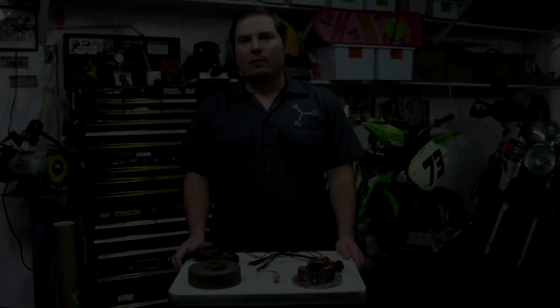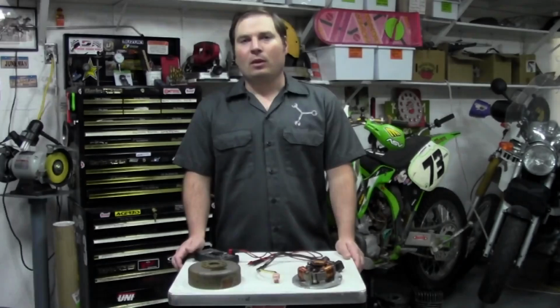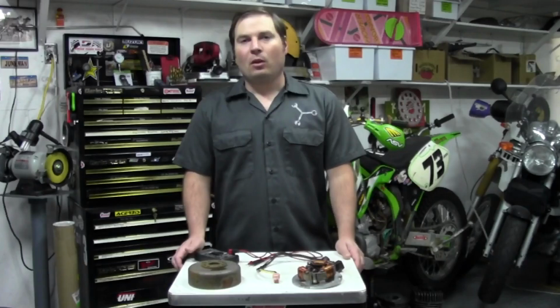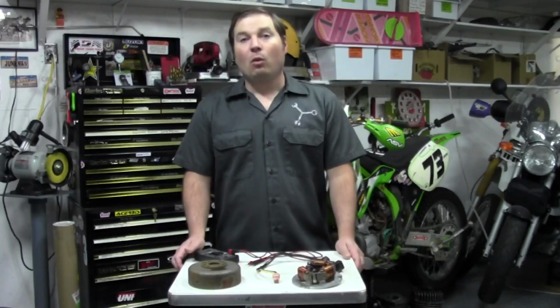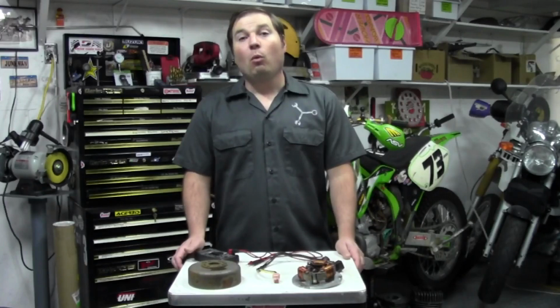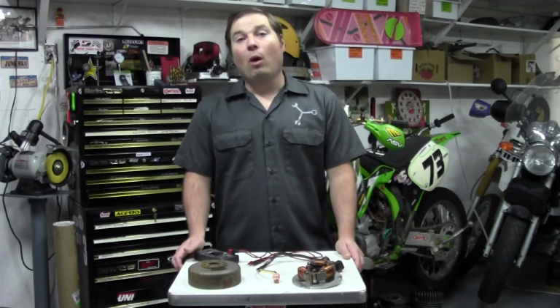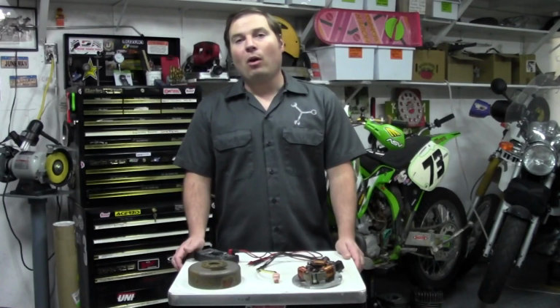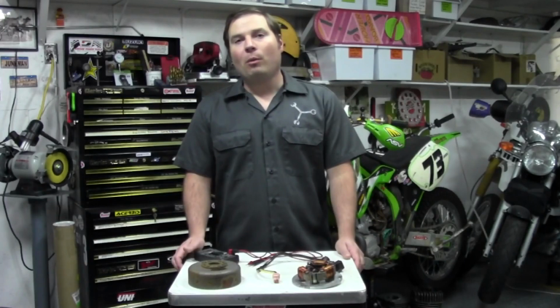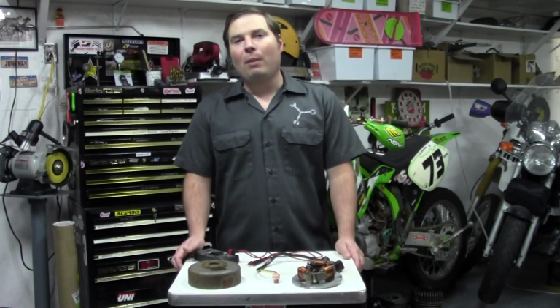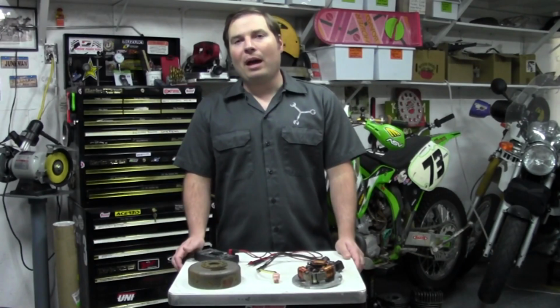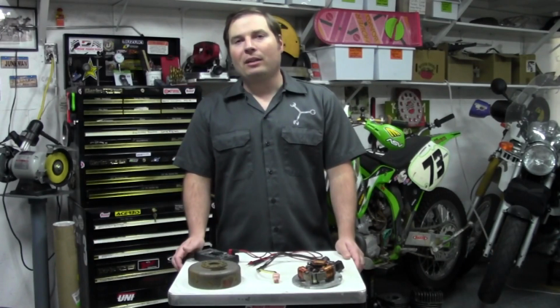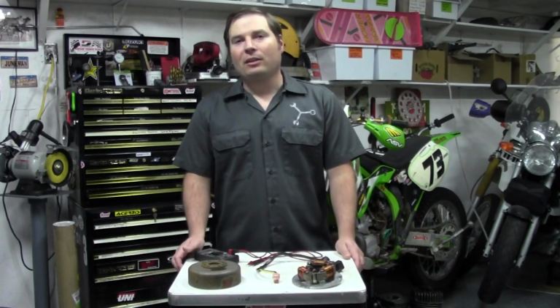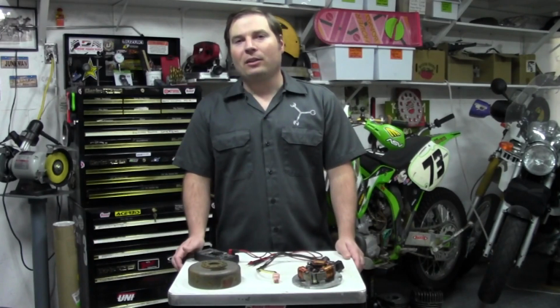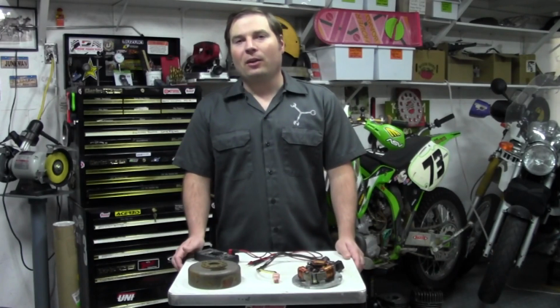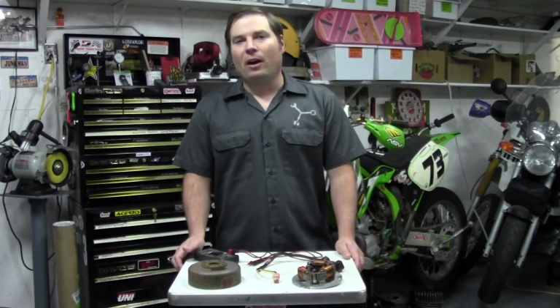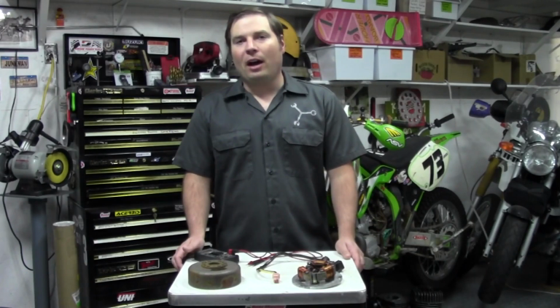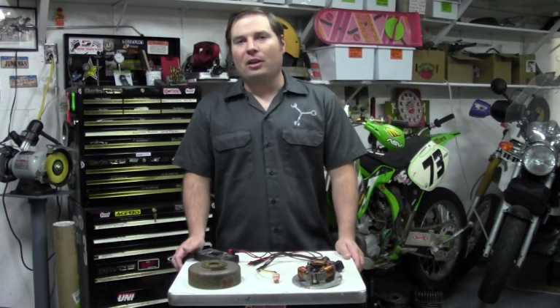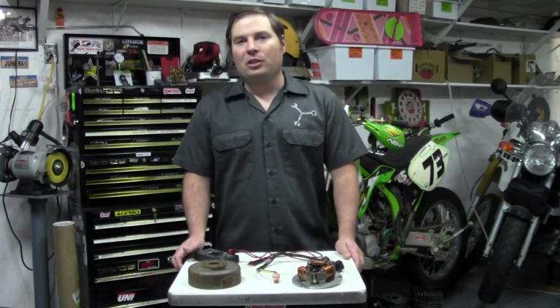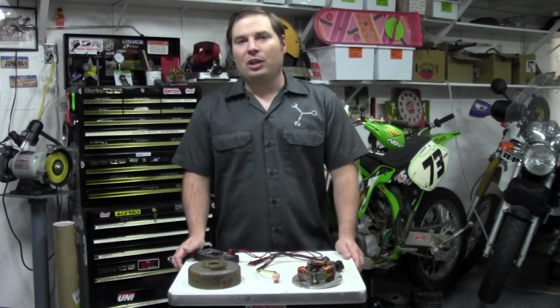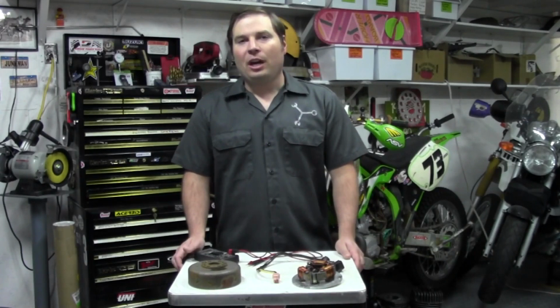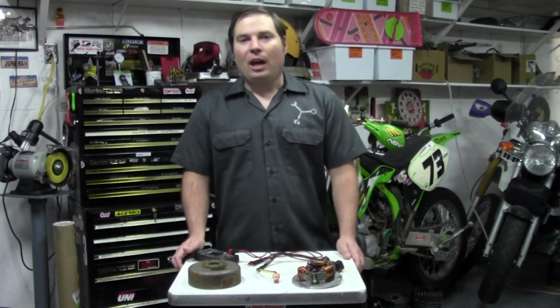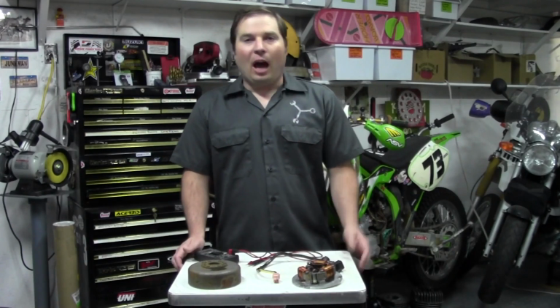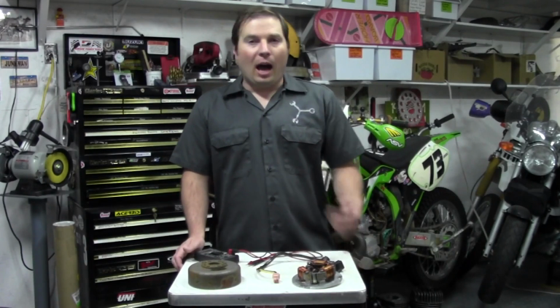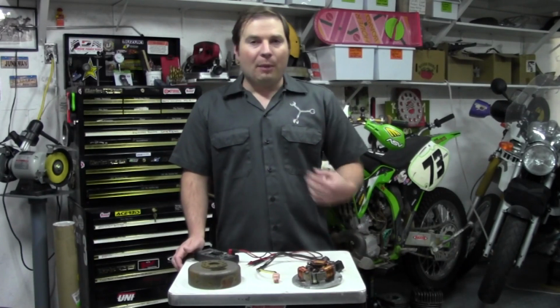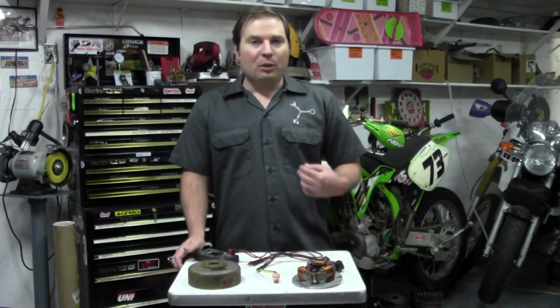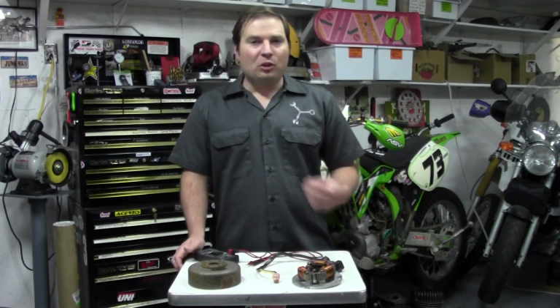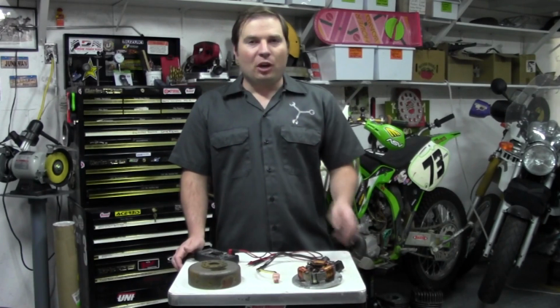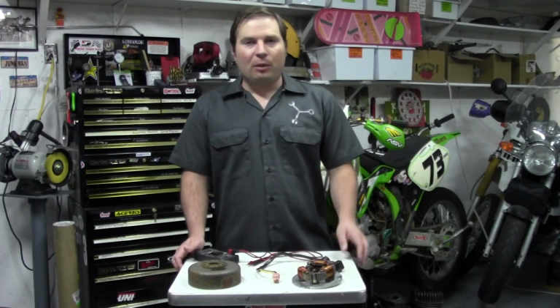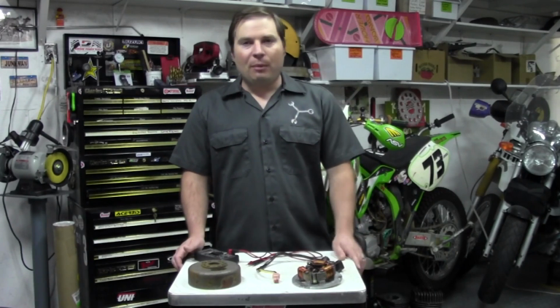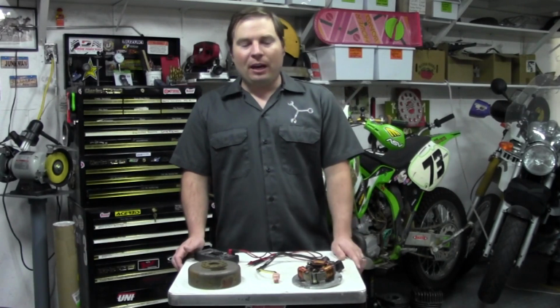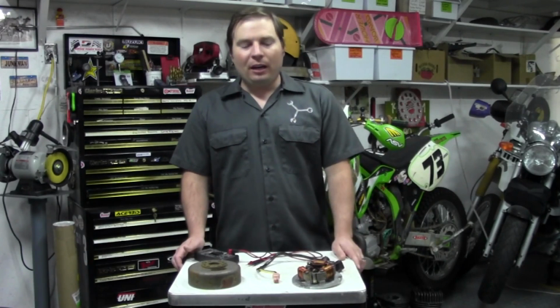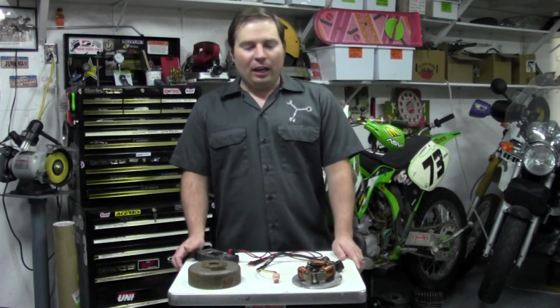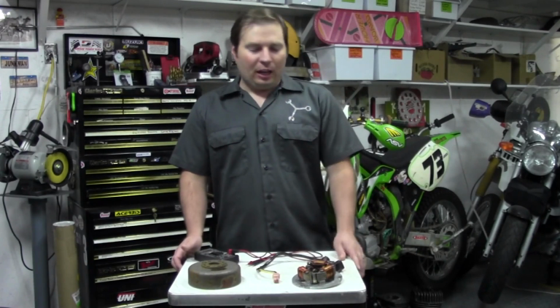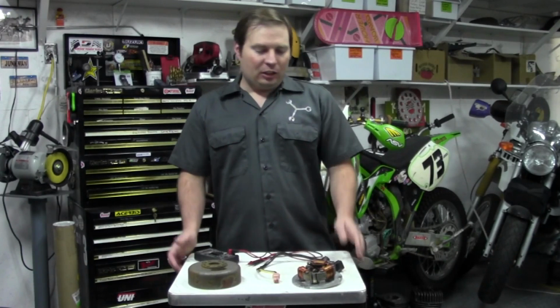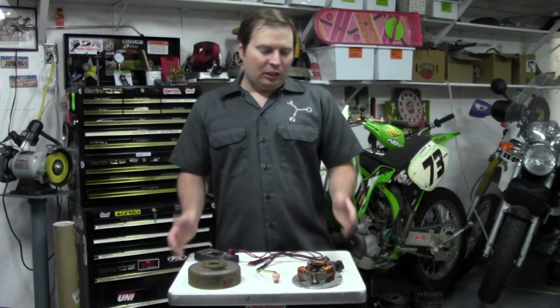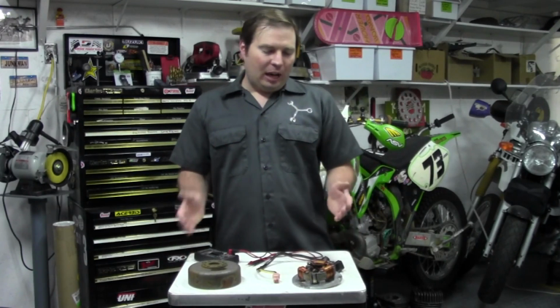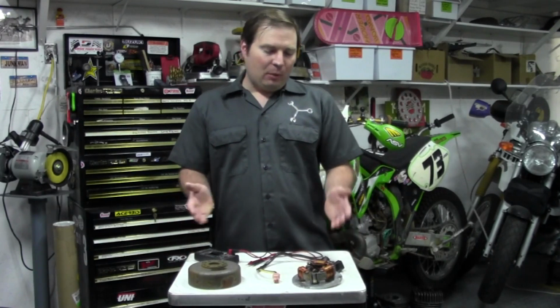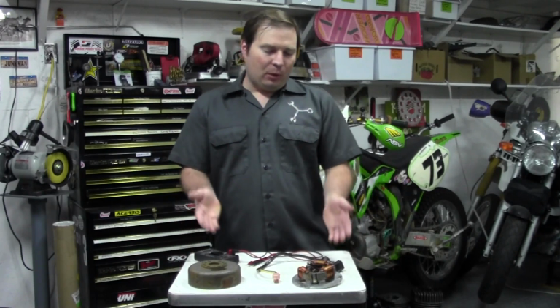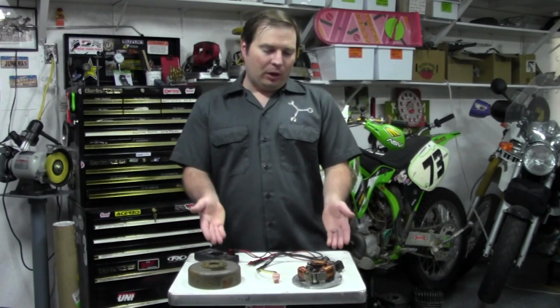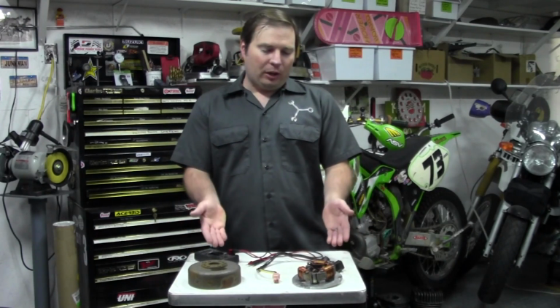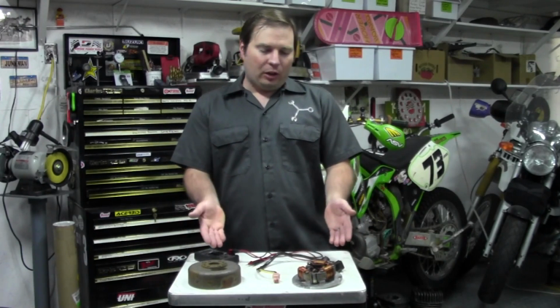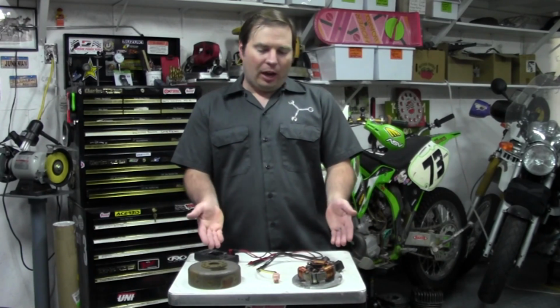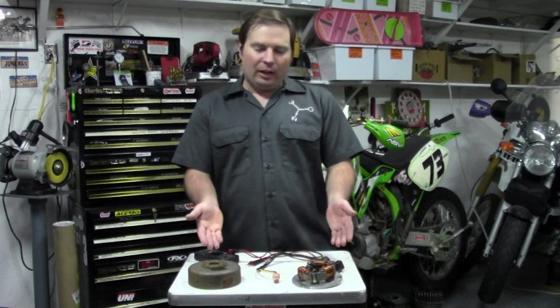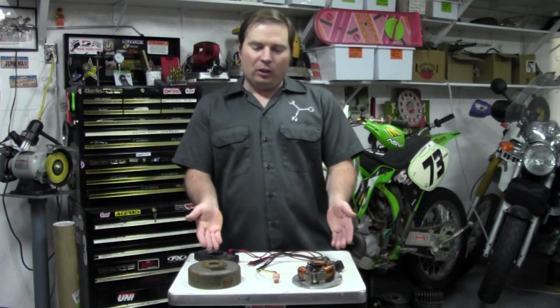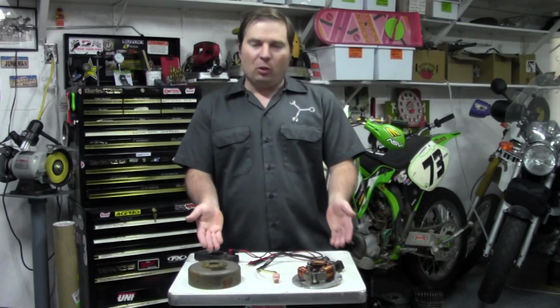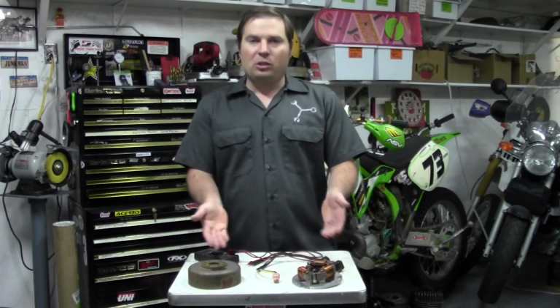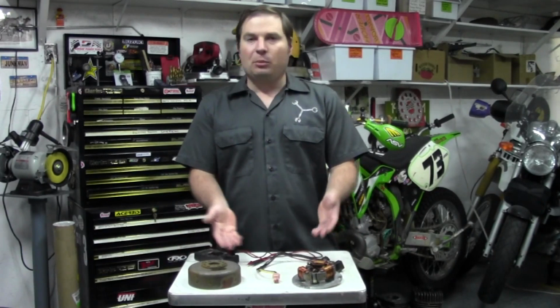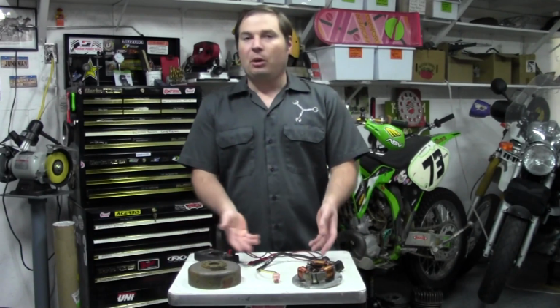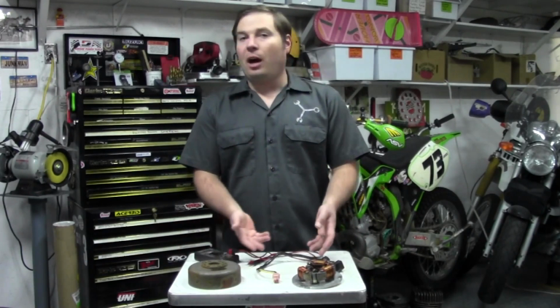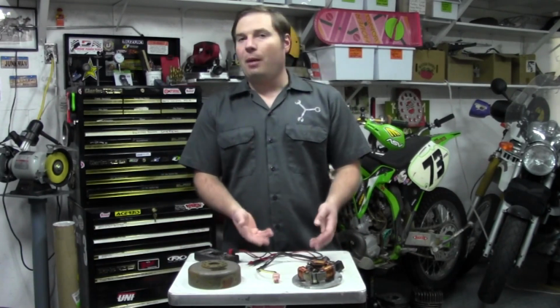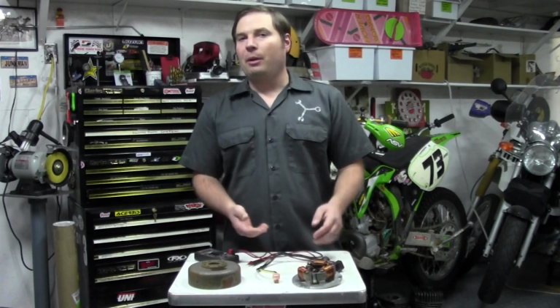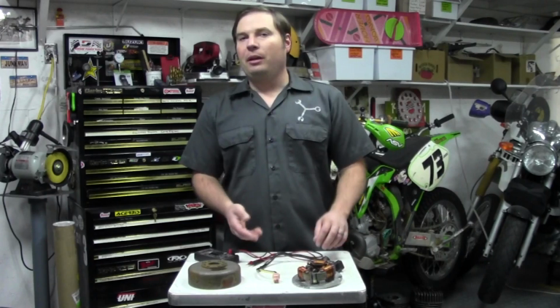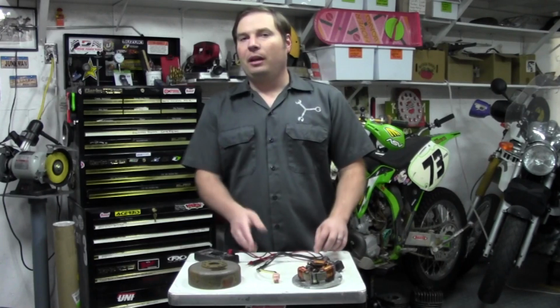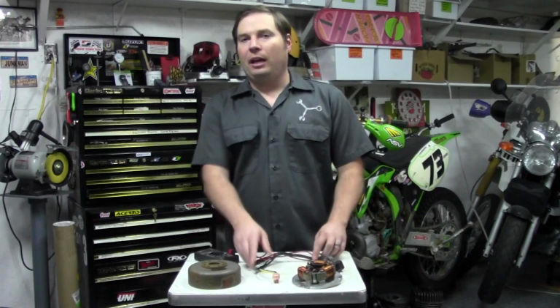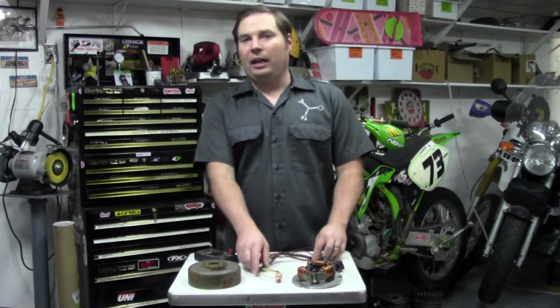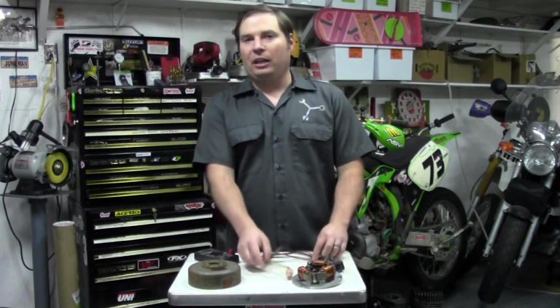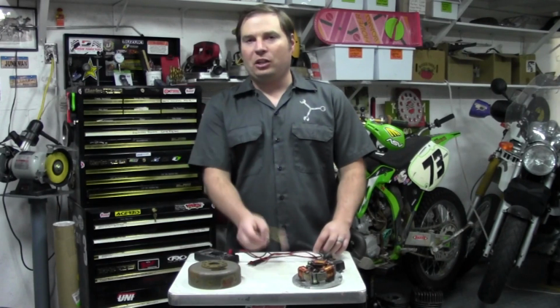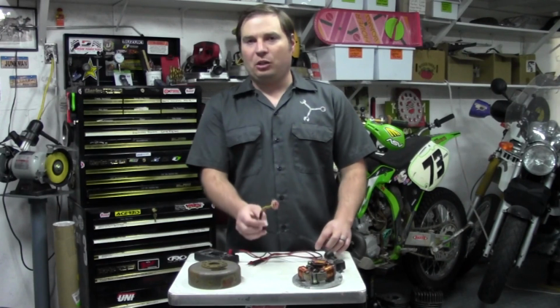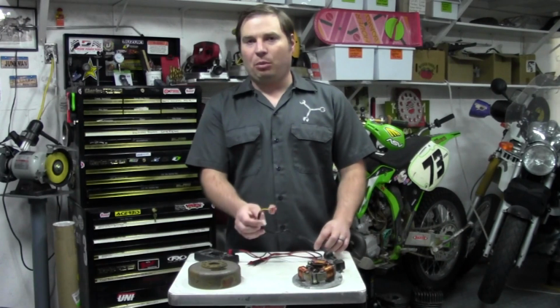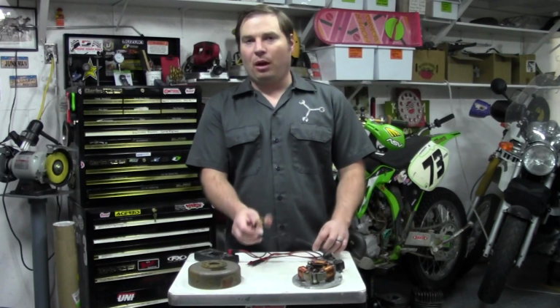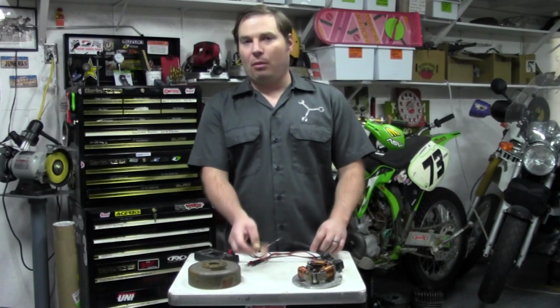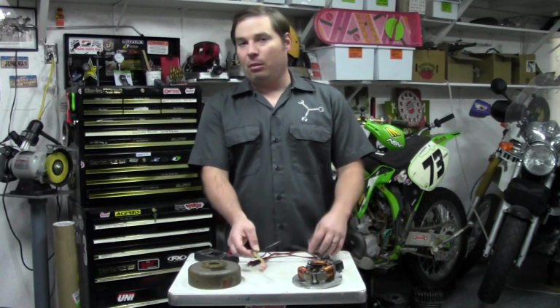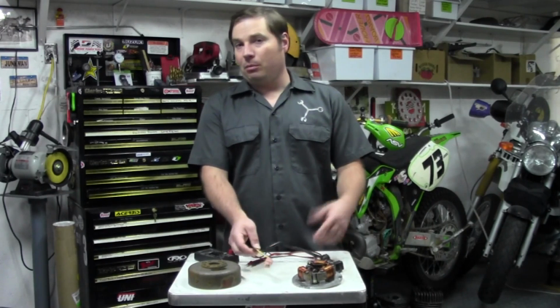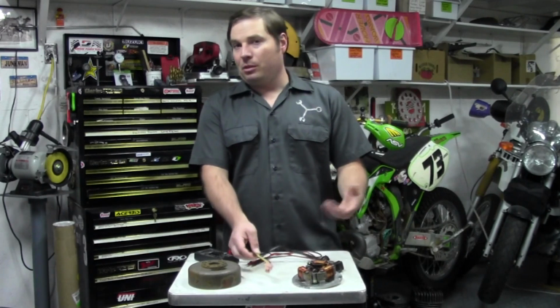Welcome back to the garage. I'm the Junk Man, and today we're going to diagnose some common ignition problems.